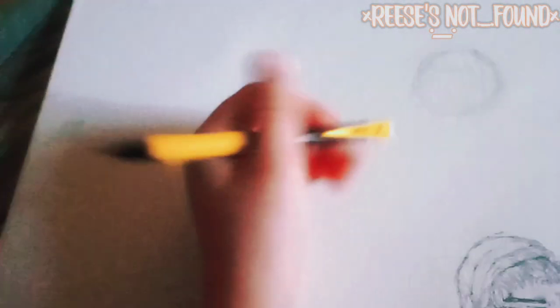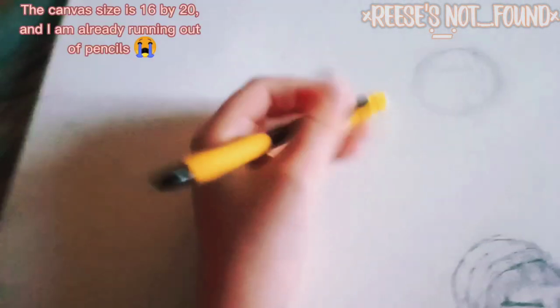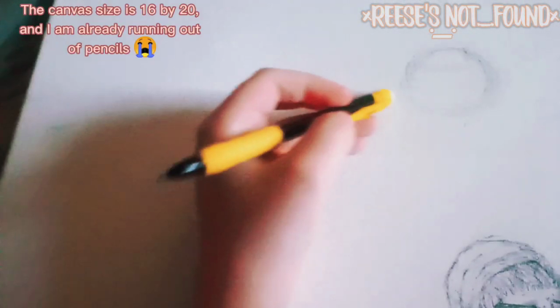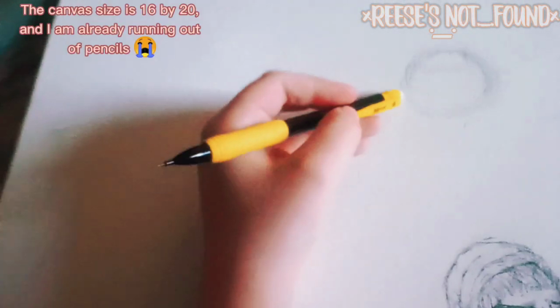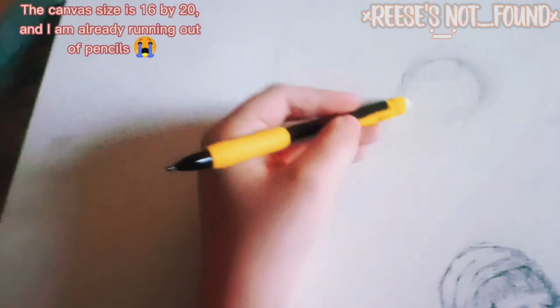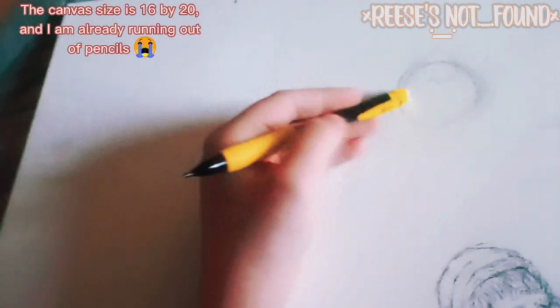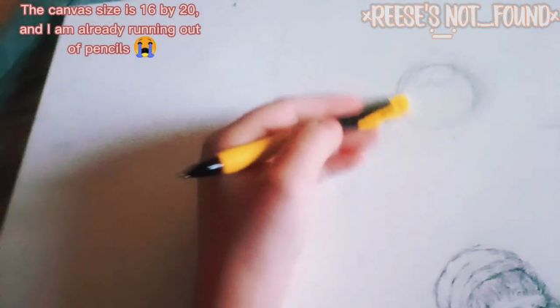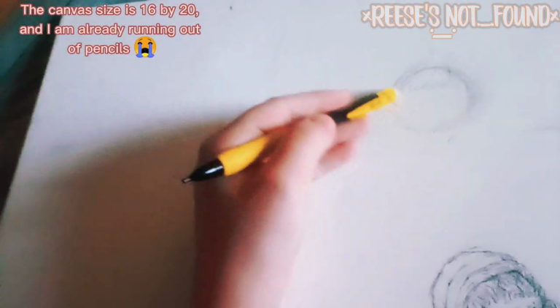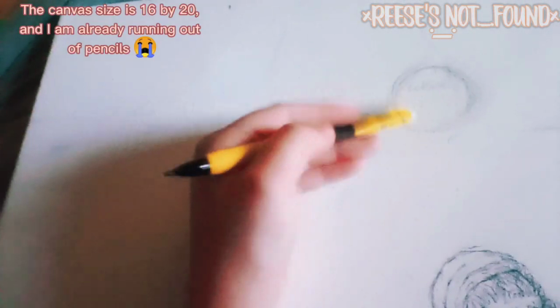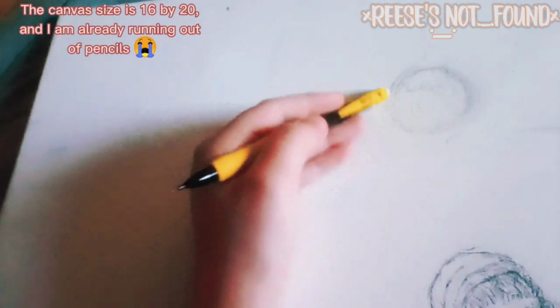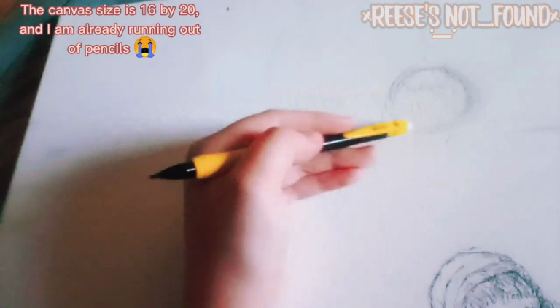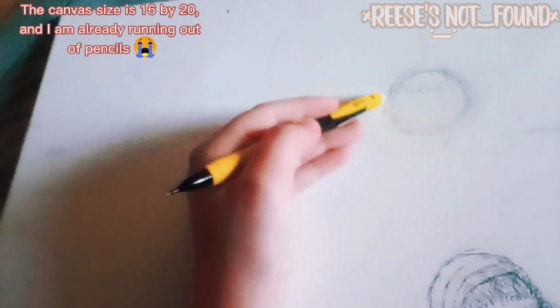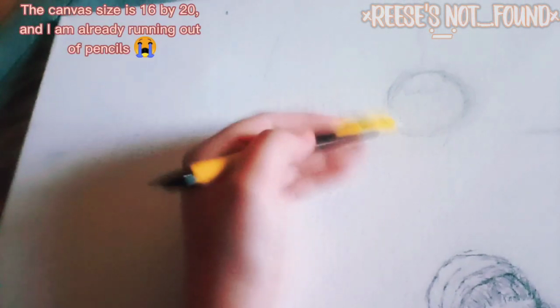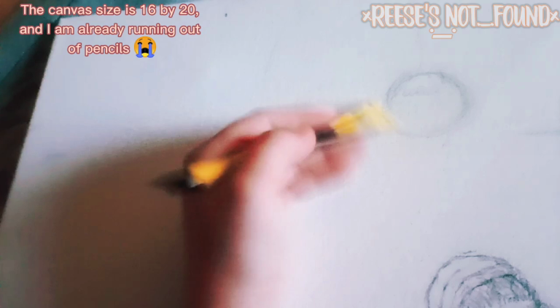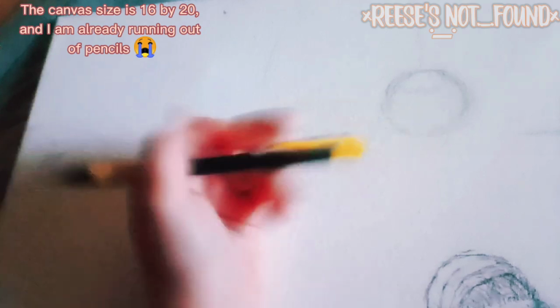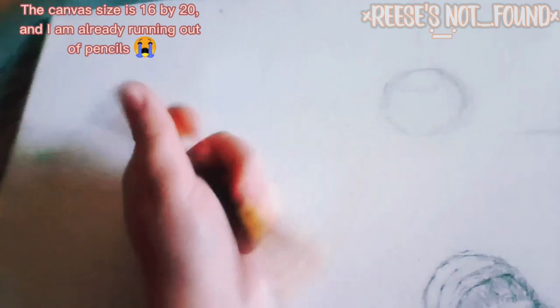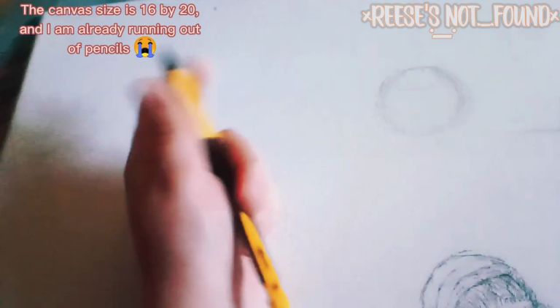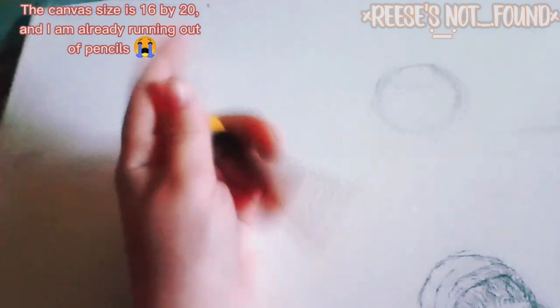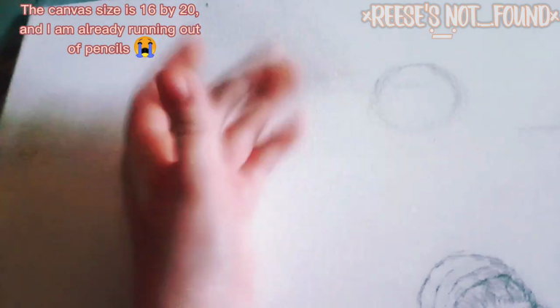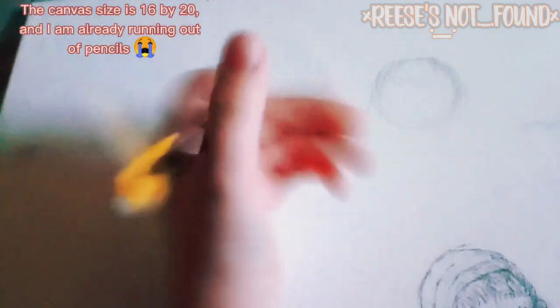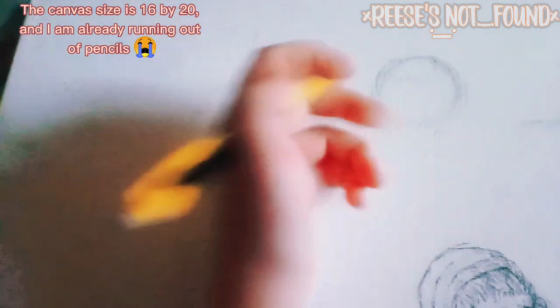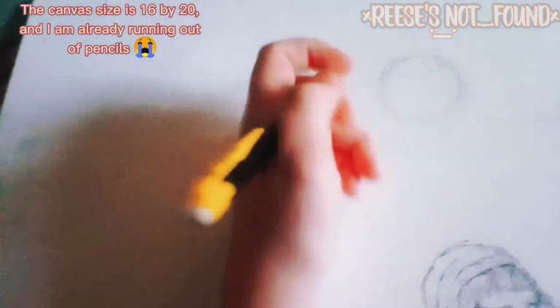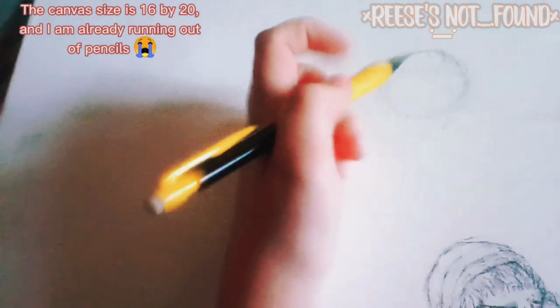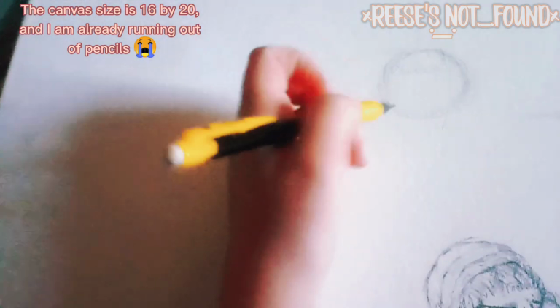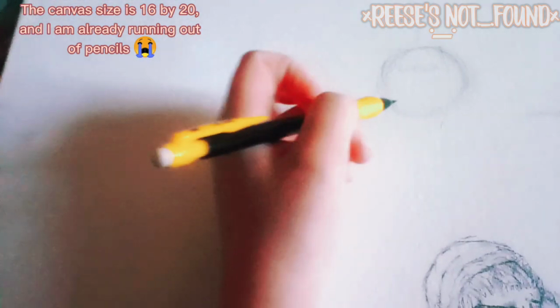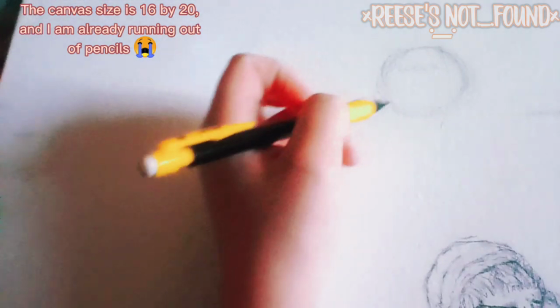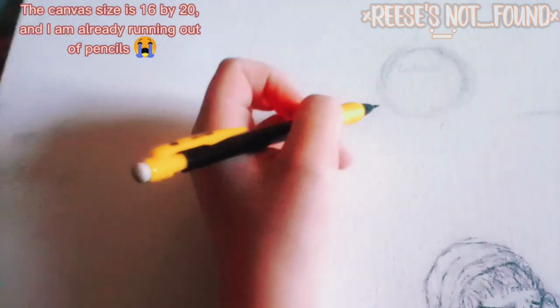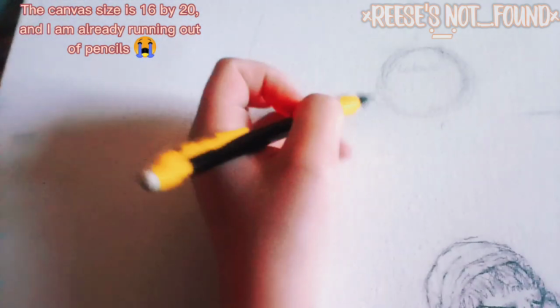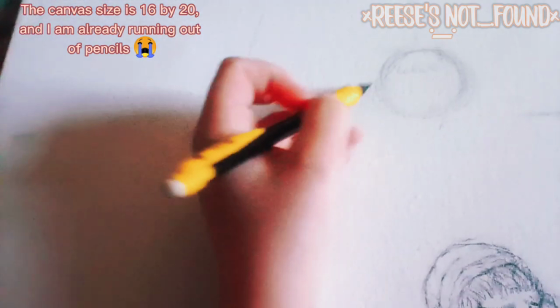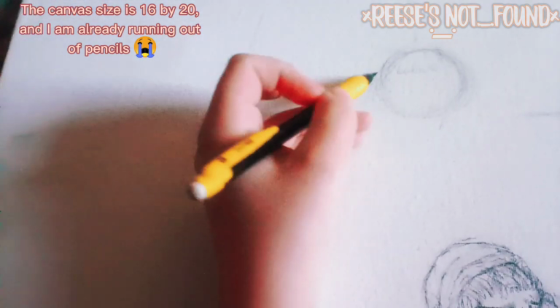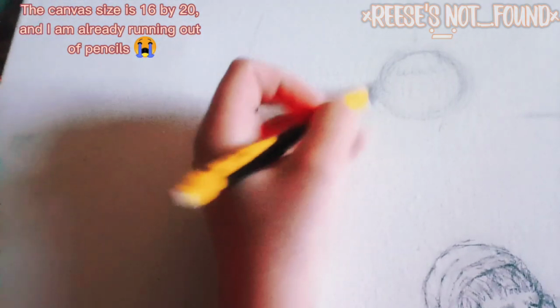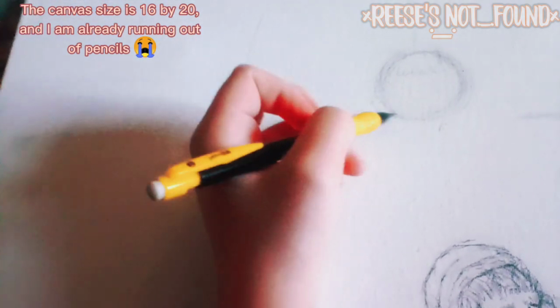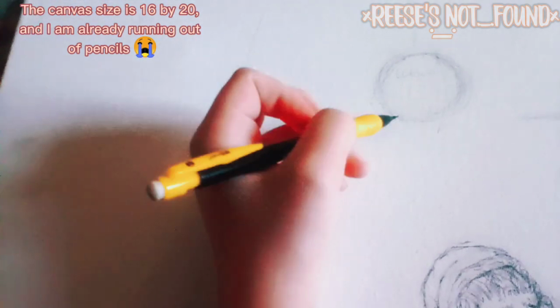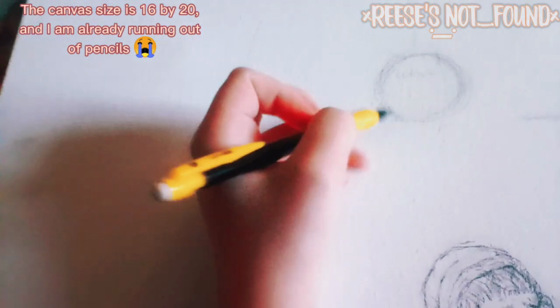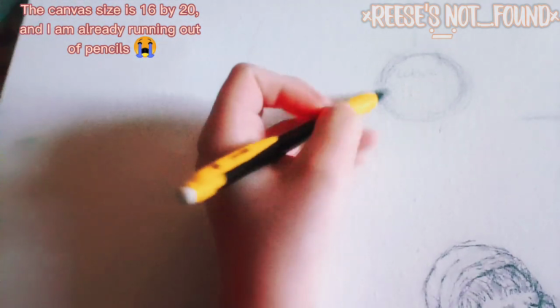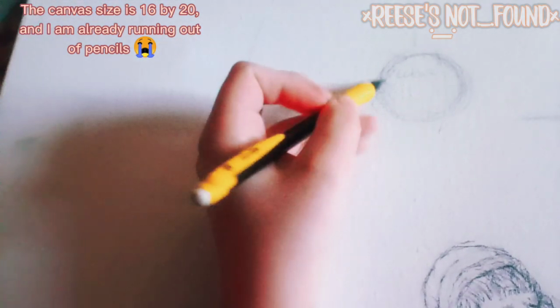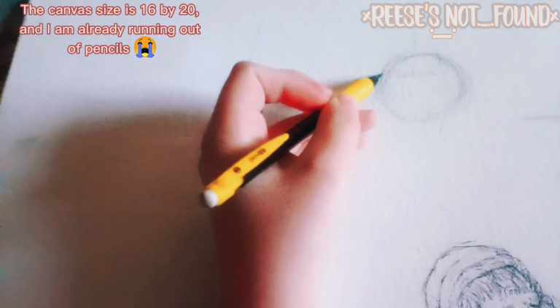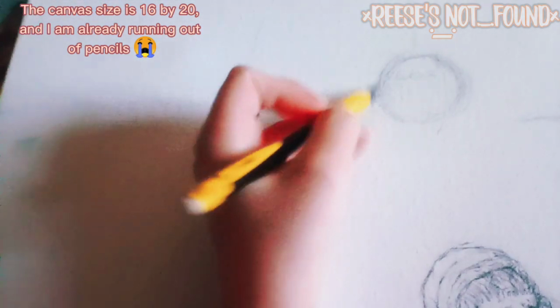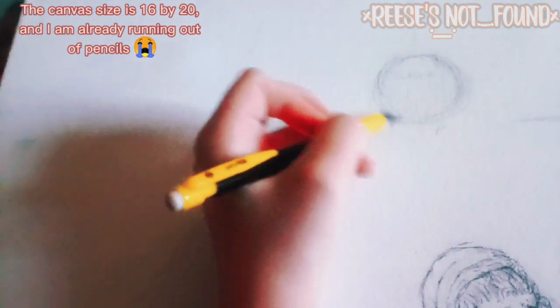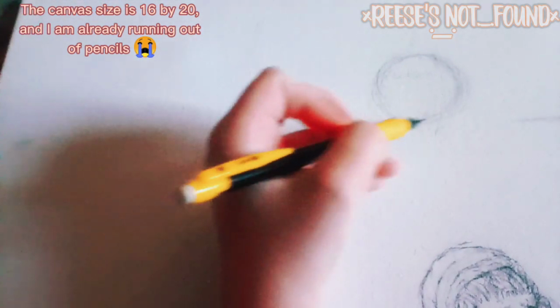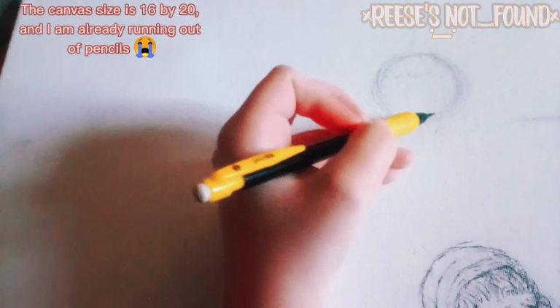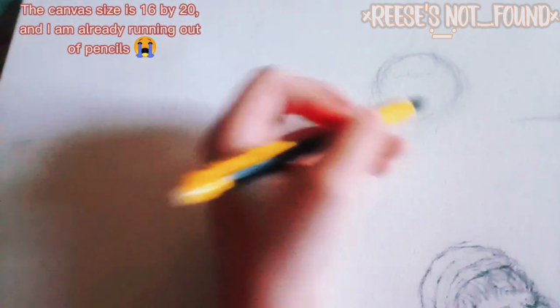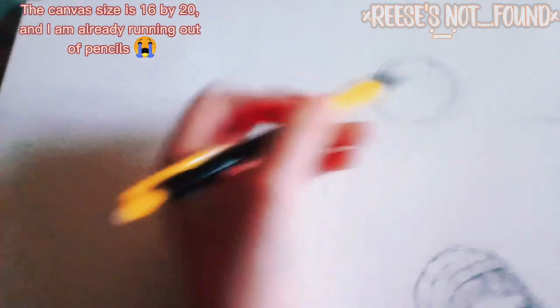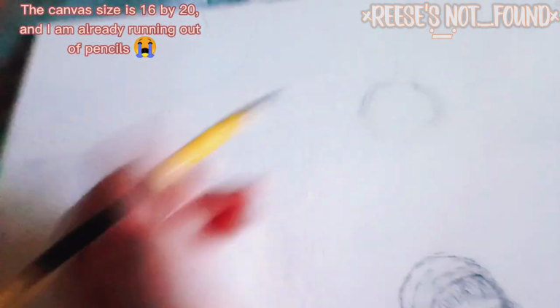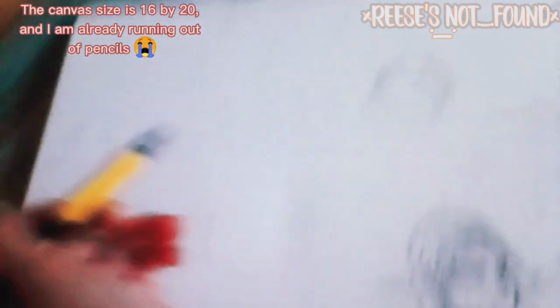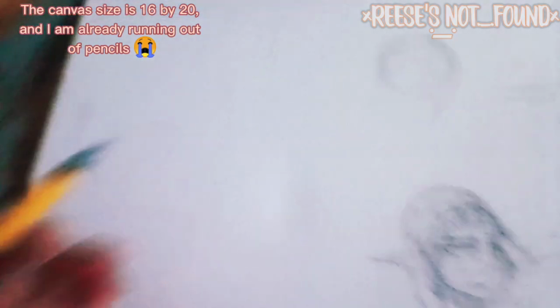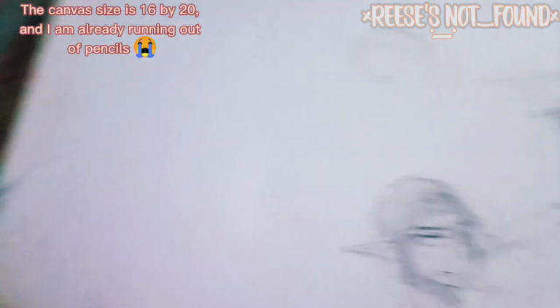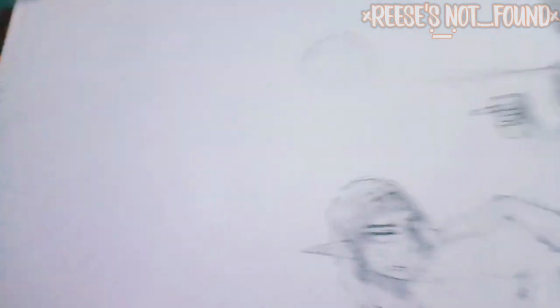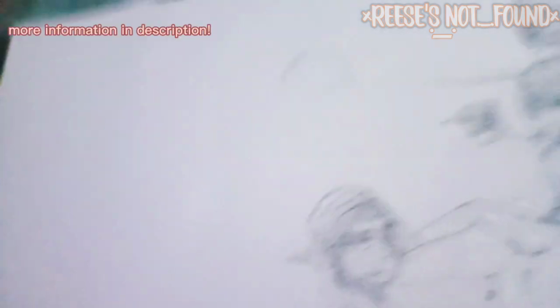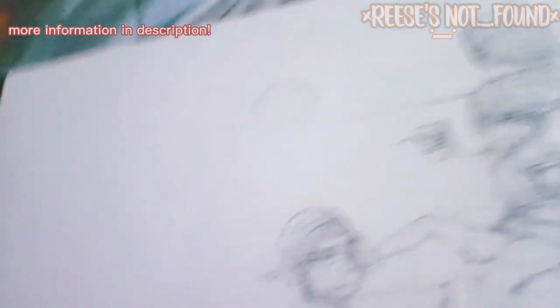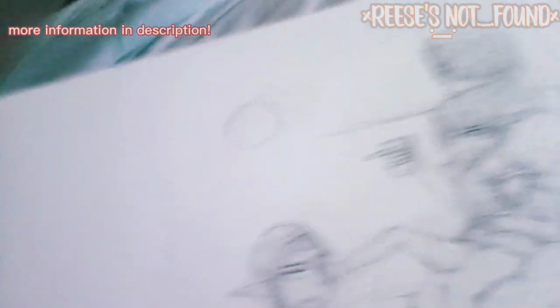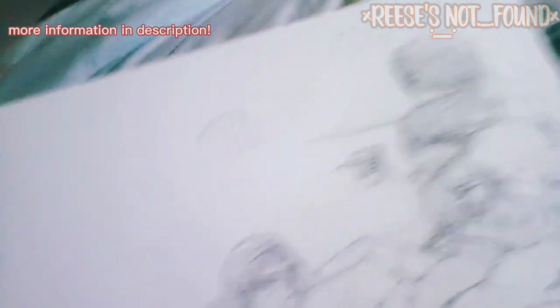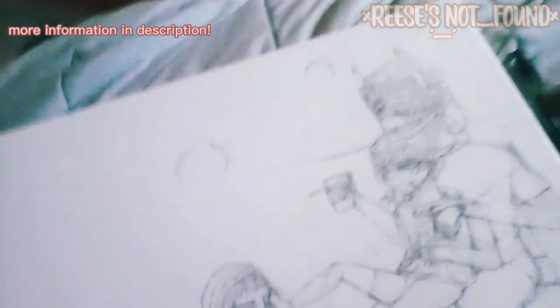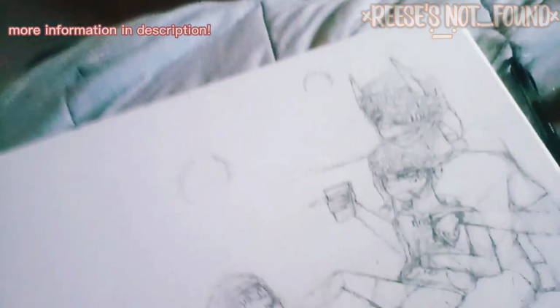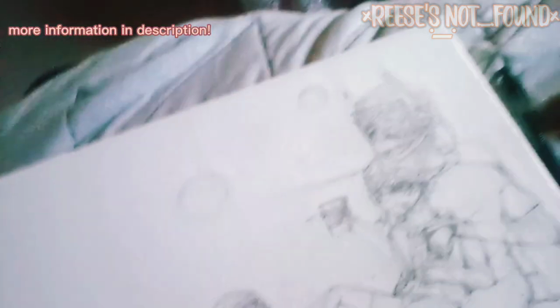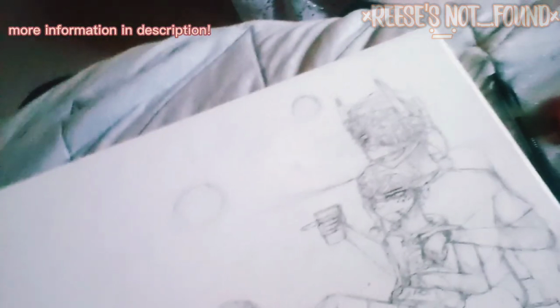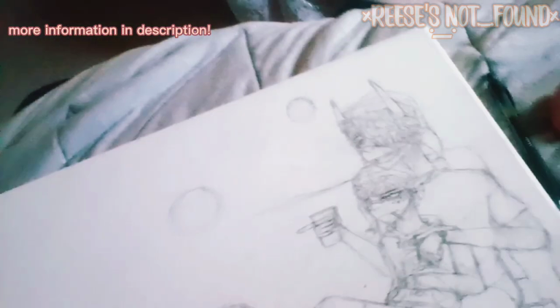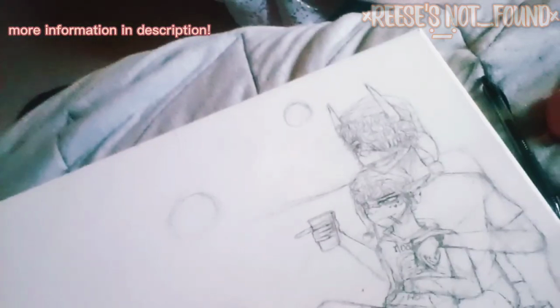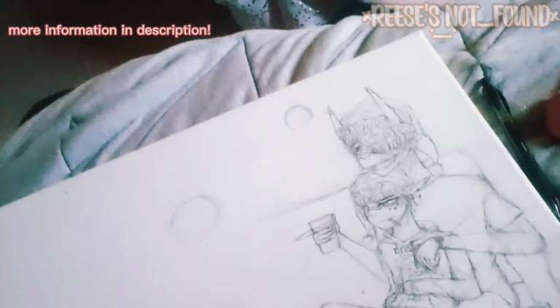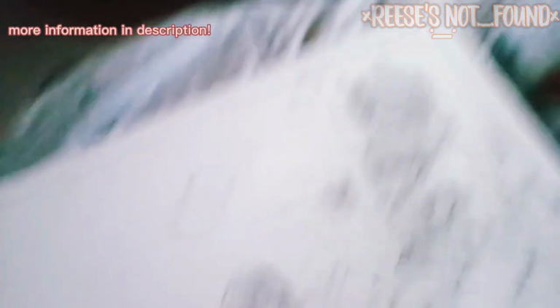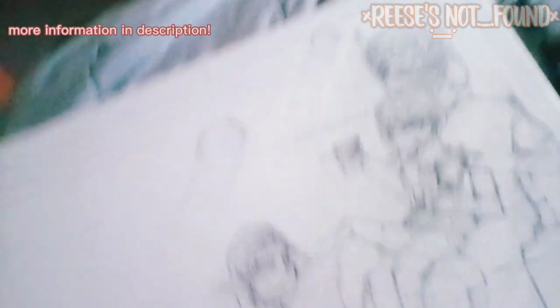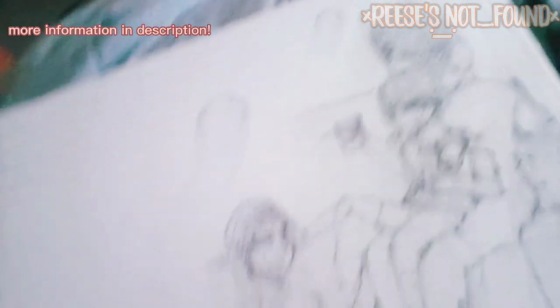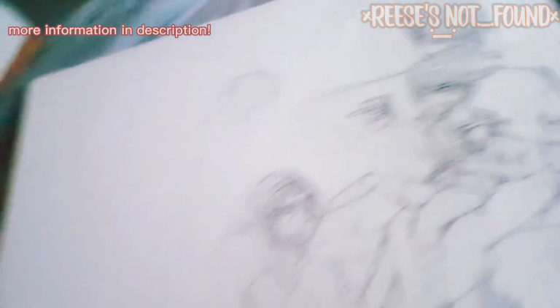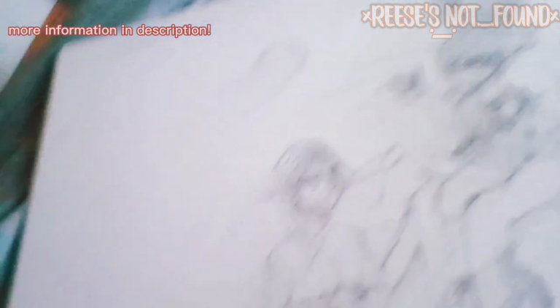The canvas size is 16 by 20, and I am already running out of pencils. More information in the description.